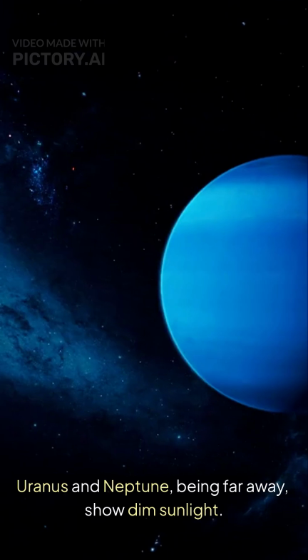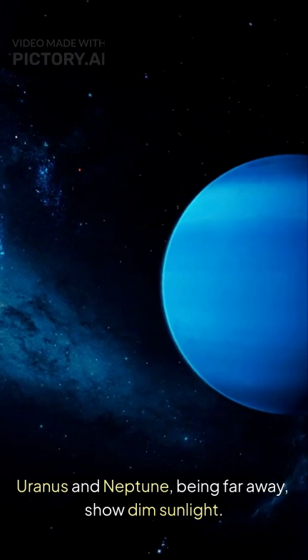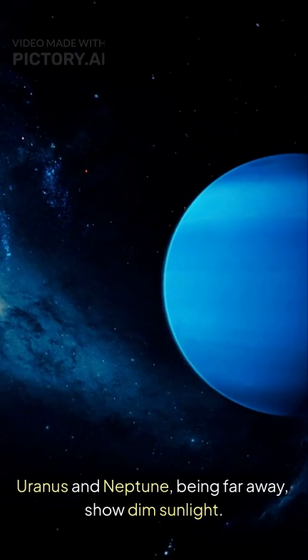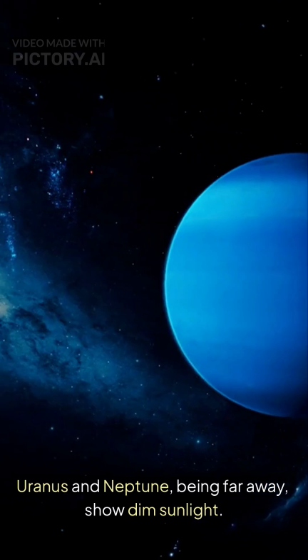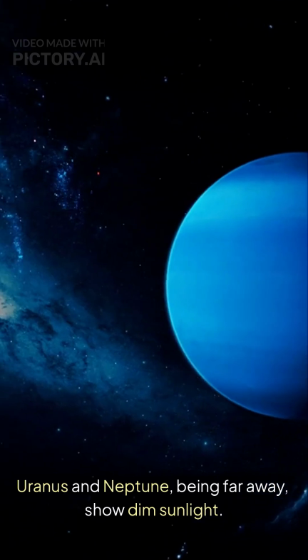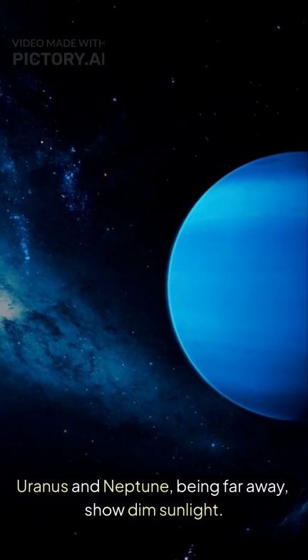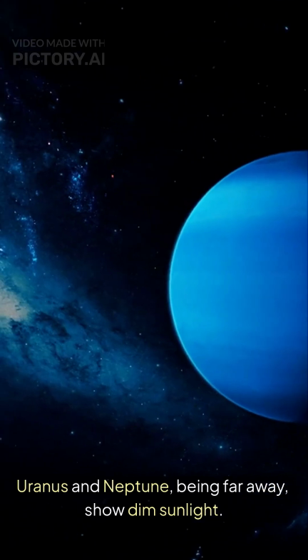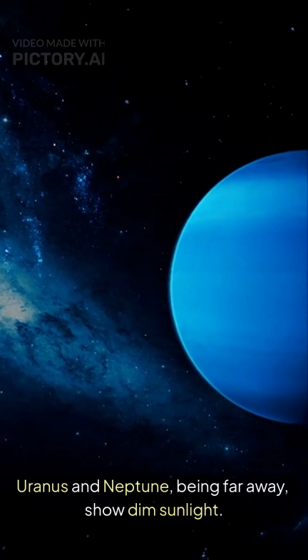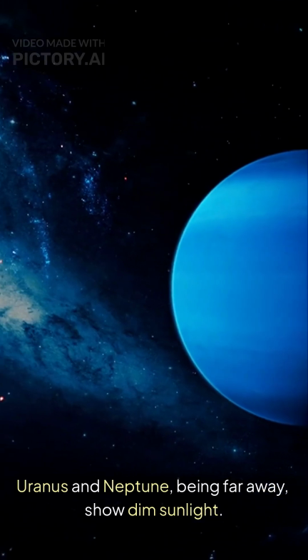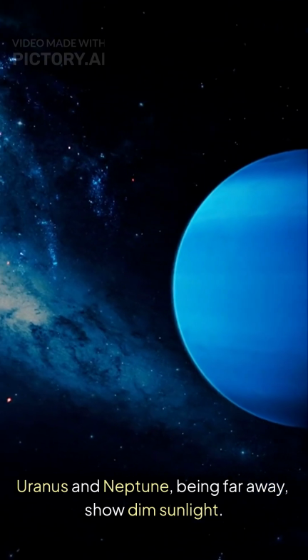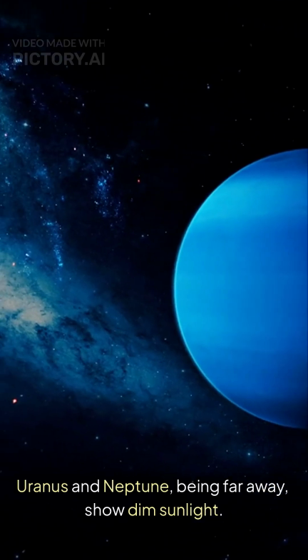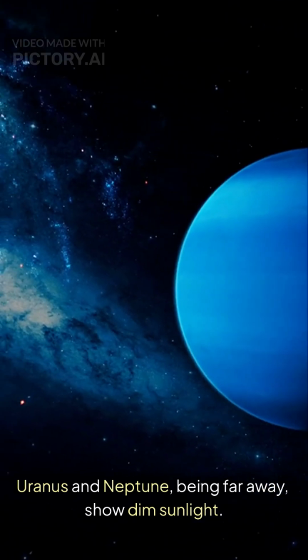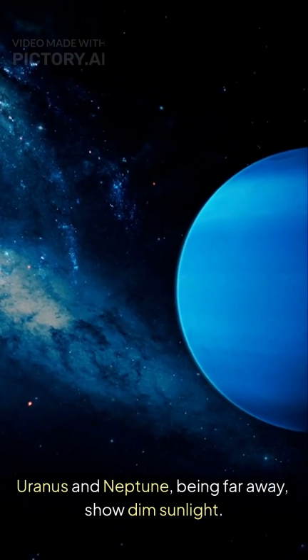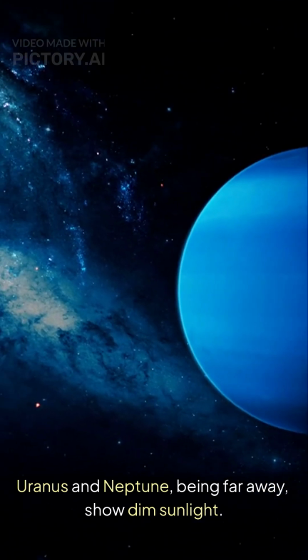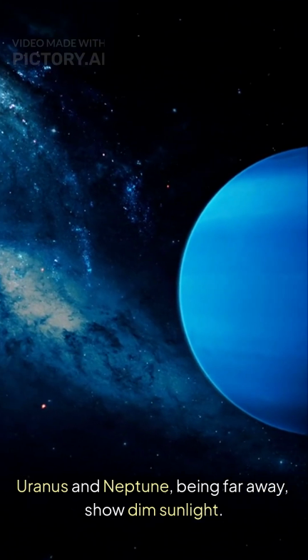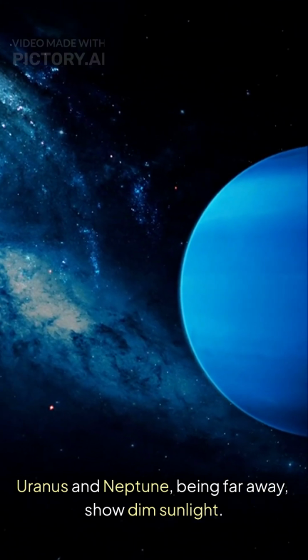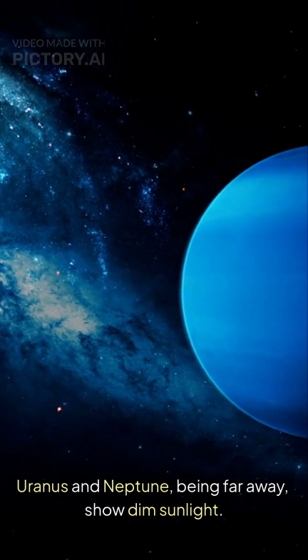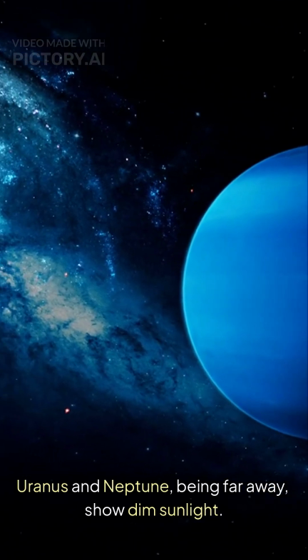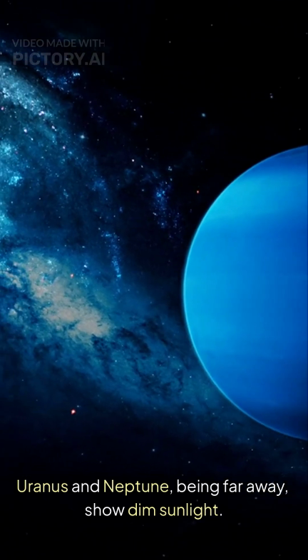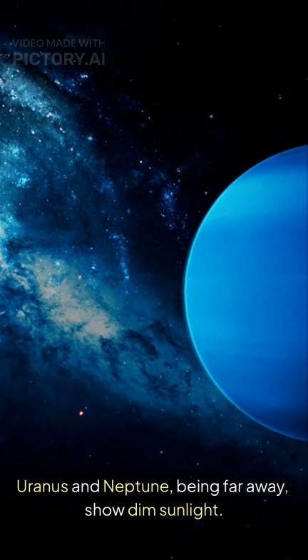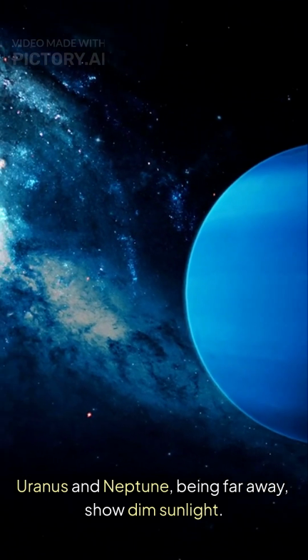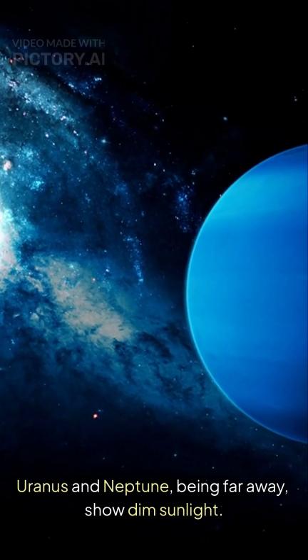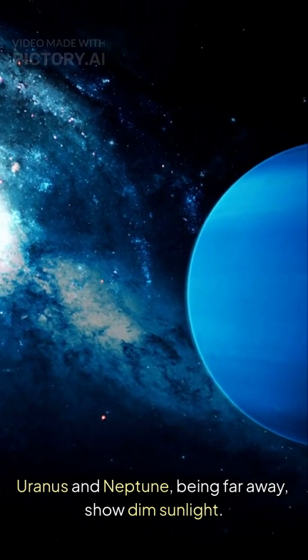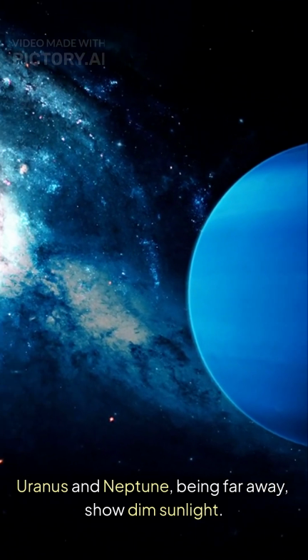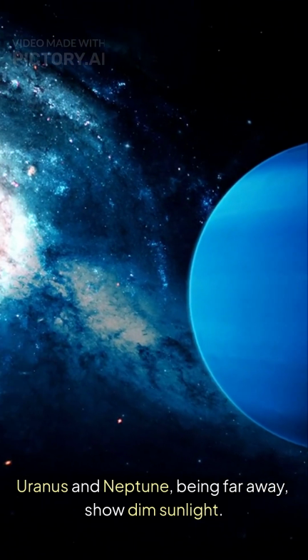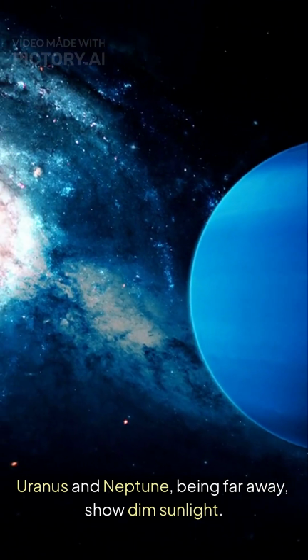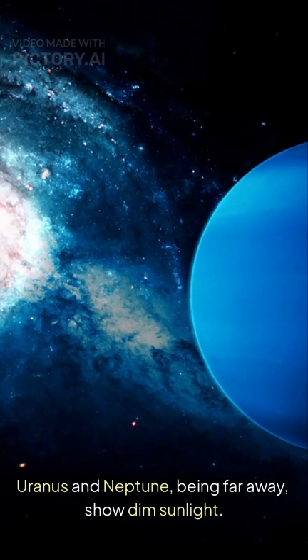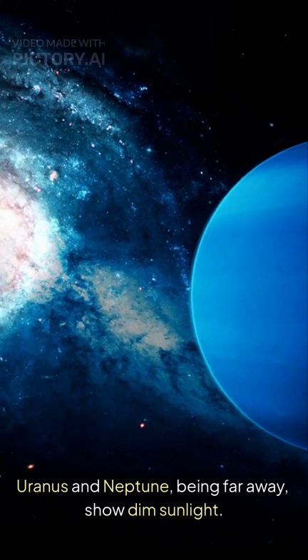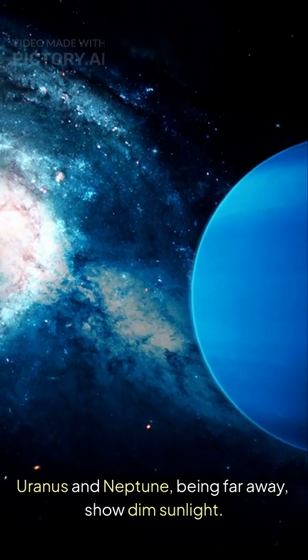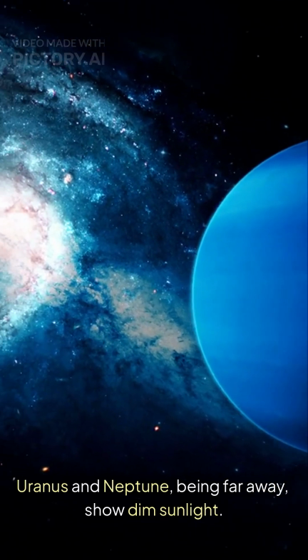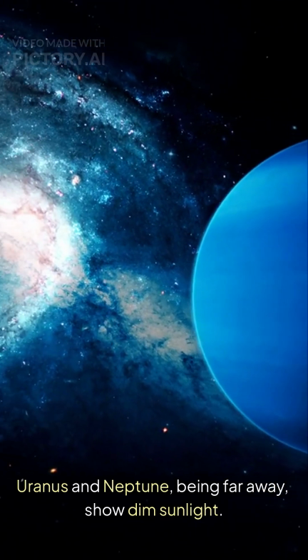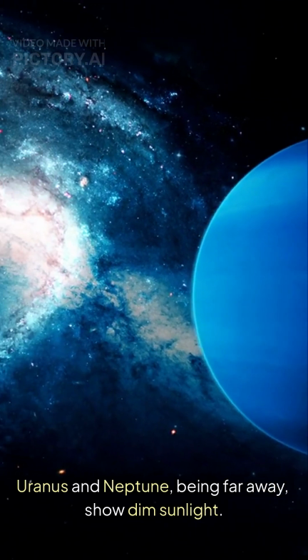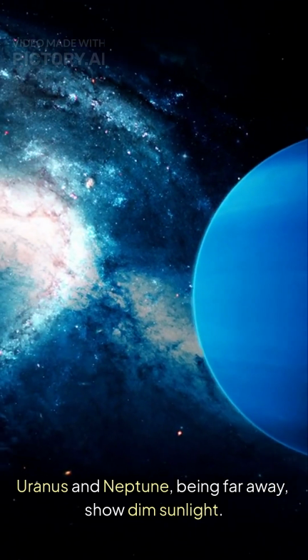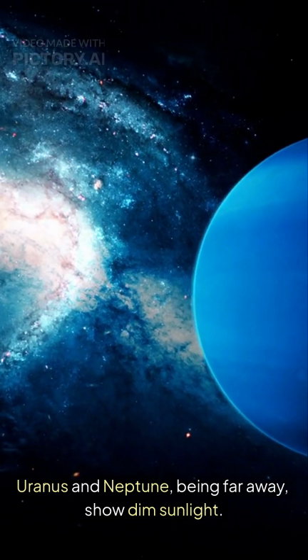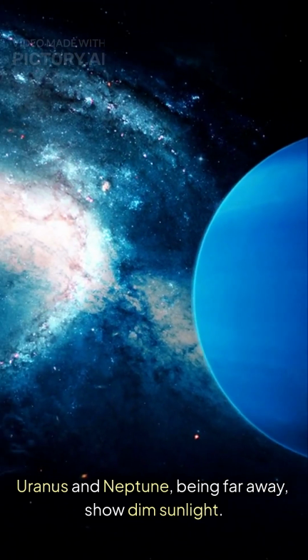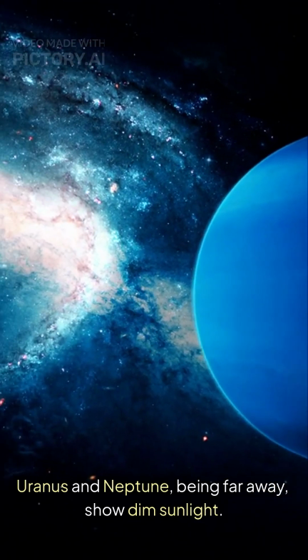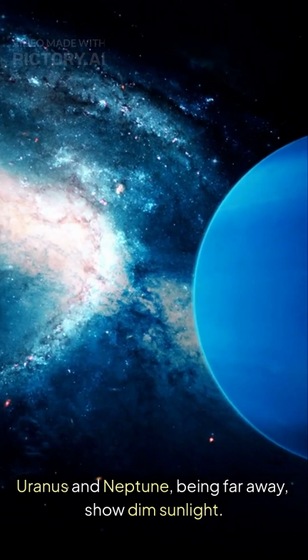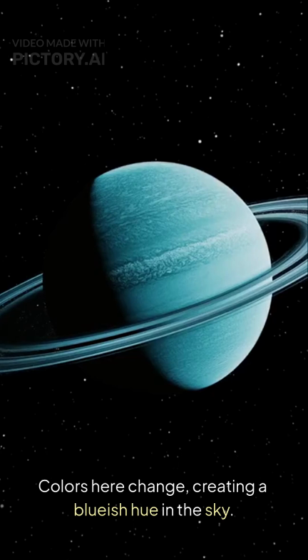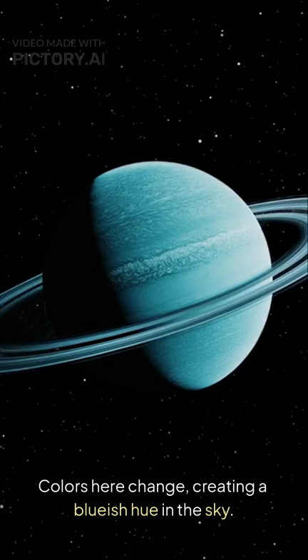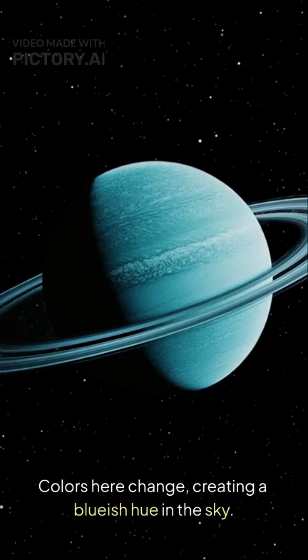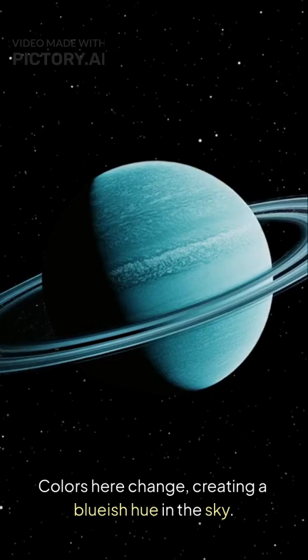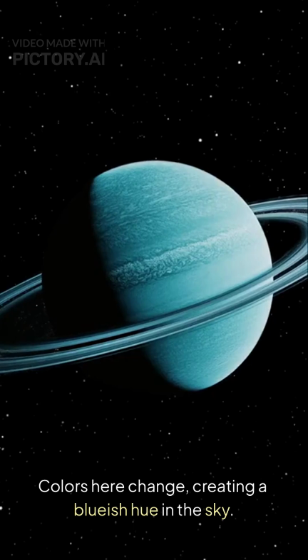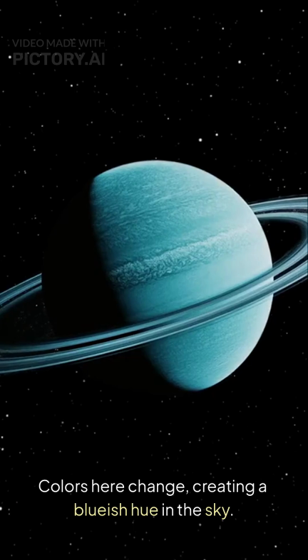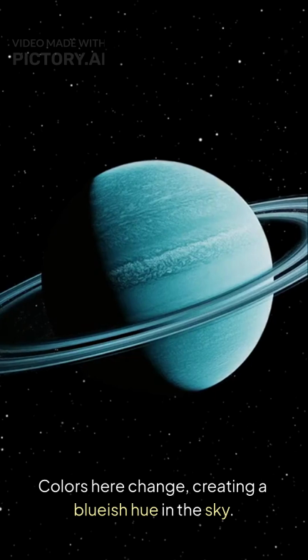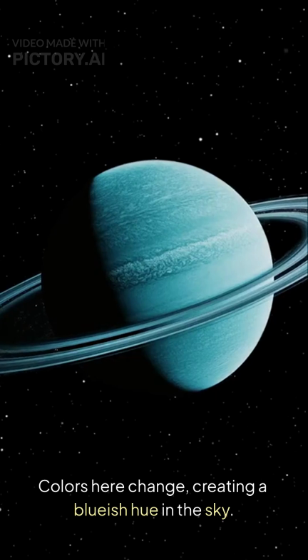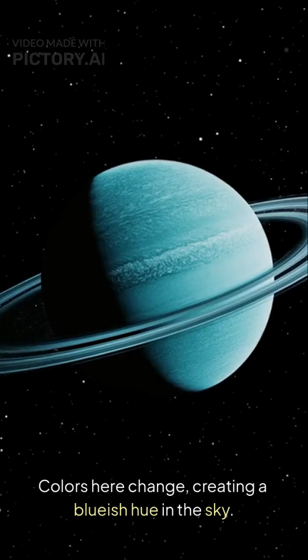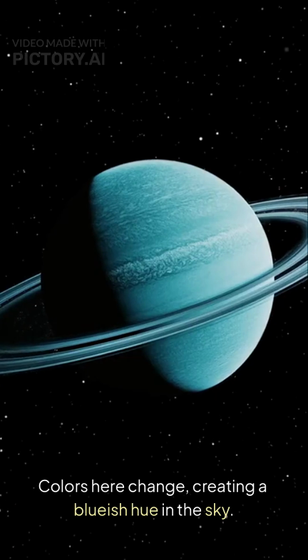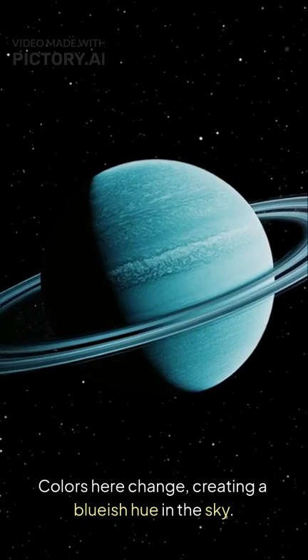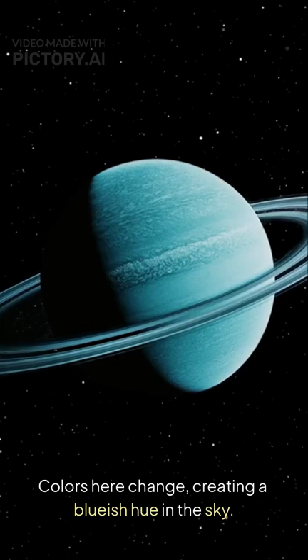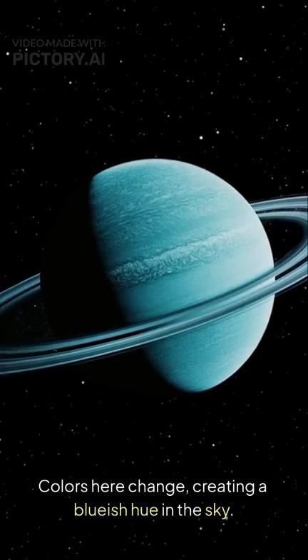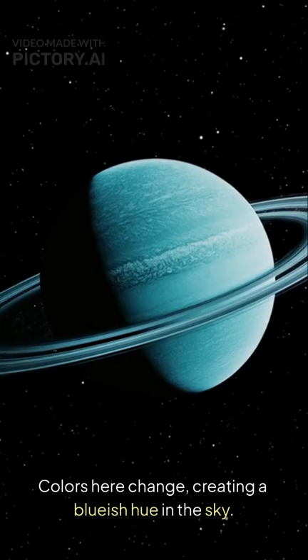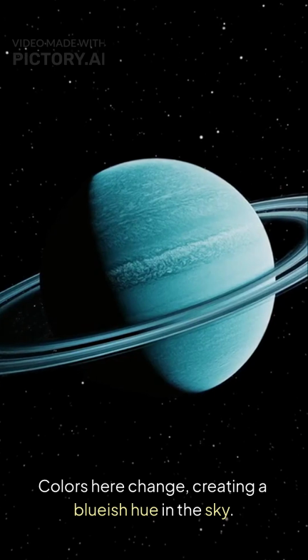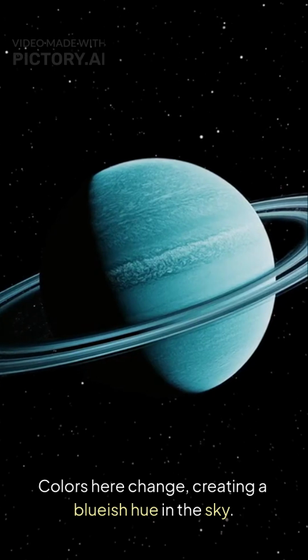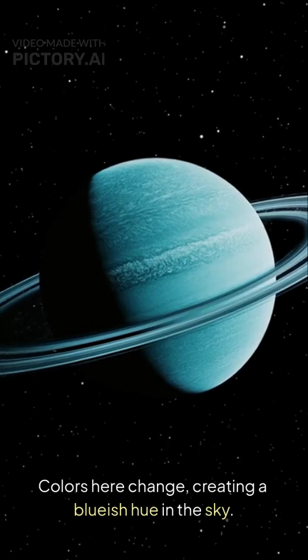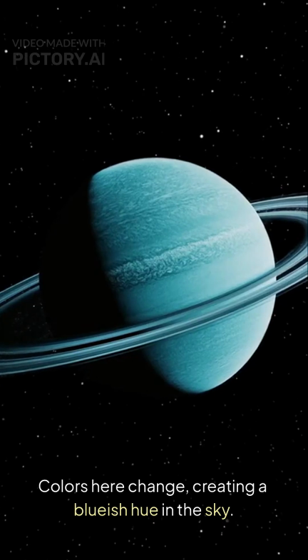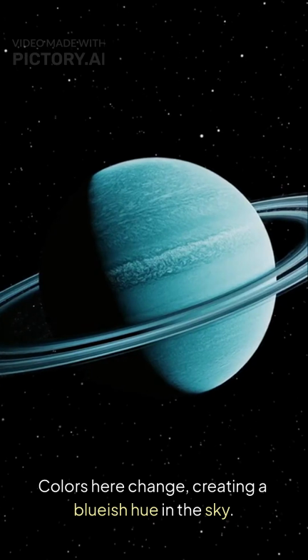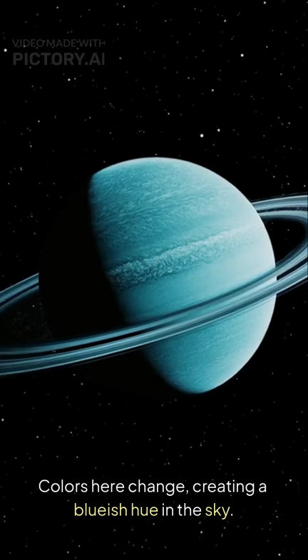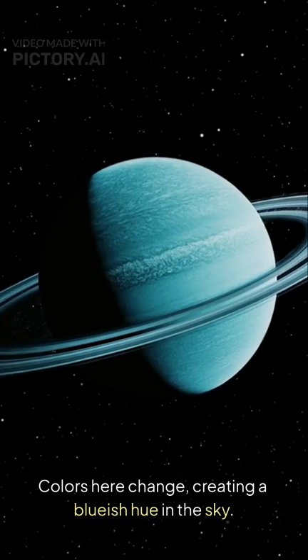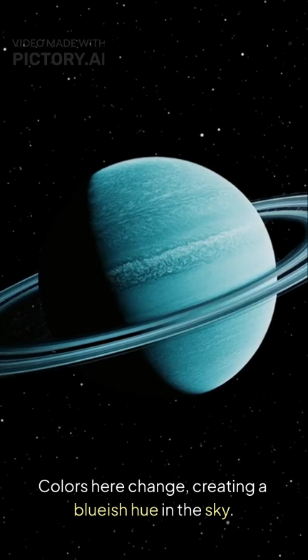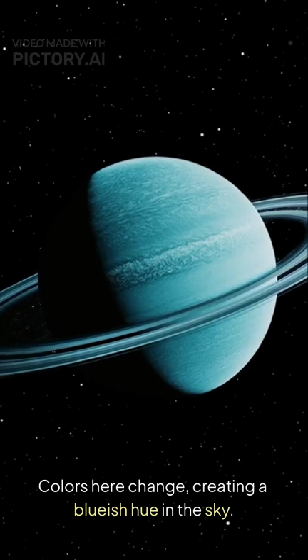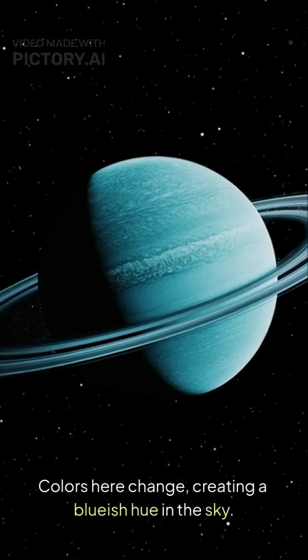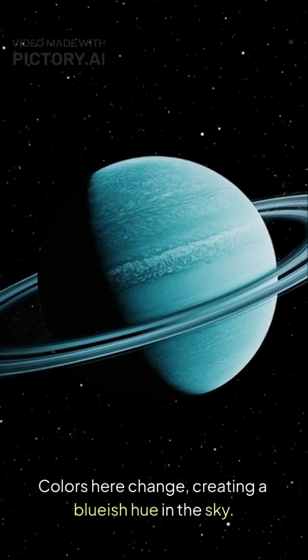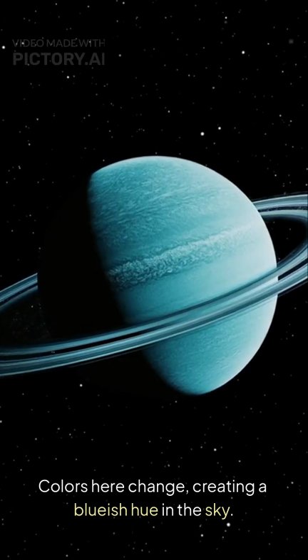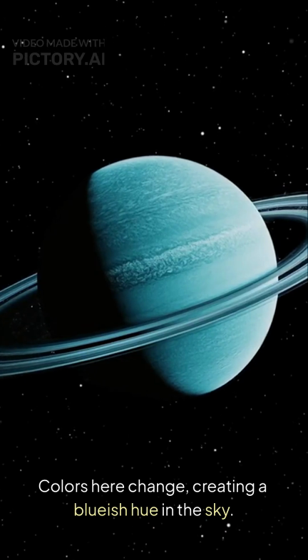Uranus and Neptune, being far away, show dim sunlight. Colors here change, creating a bluish hue in the sky.